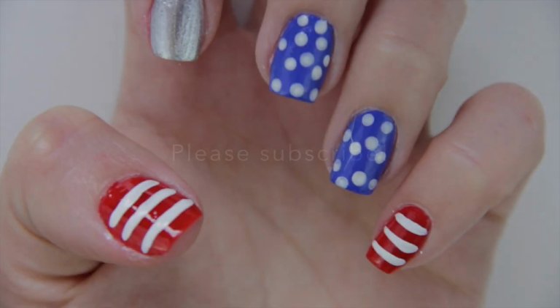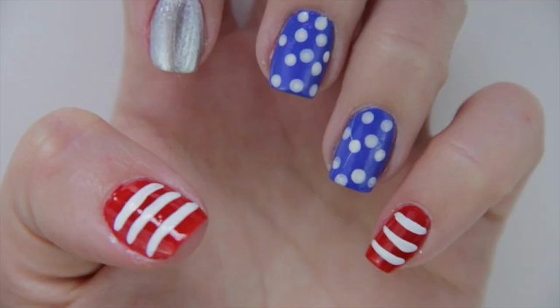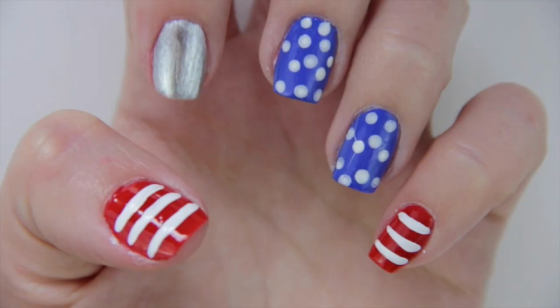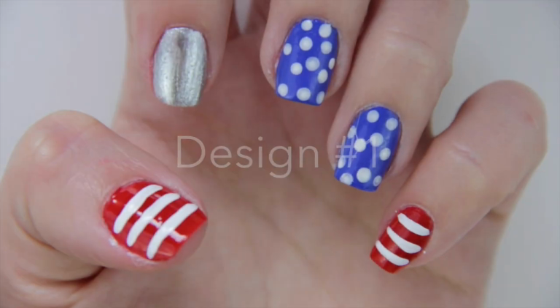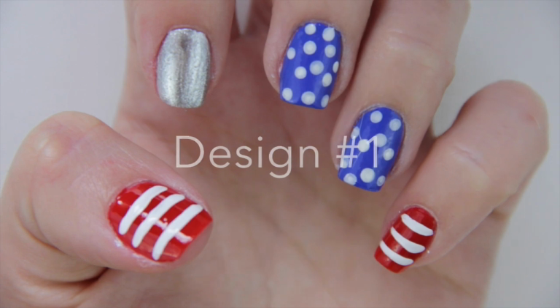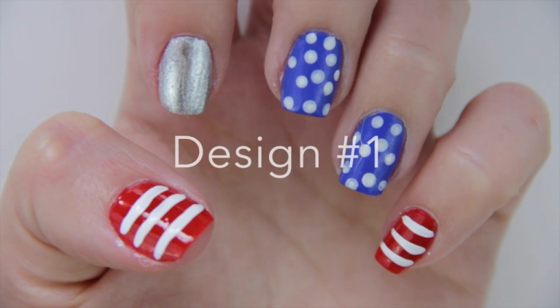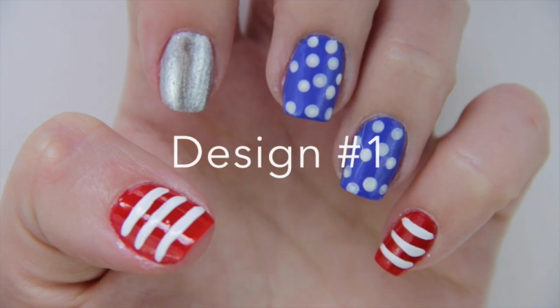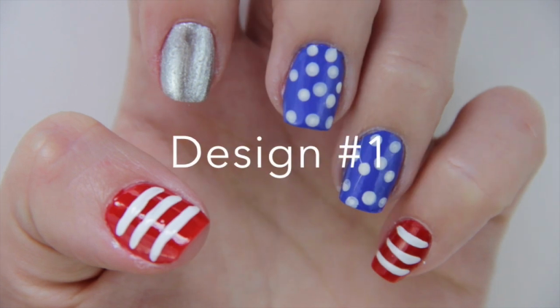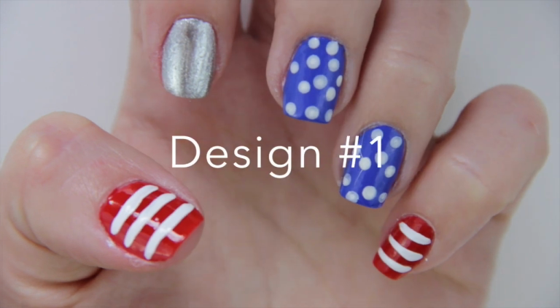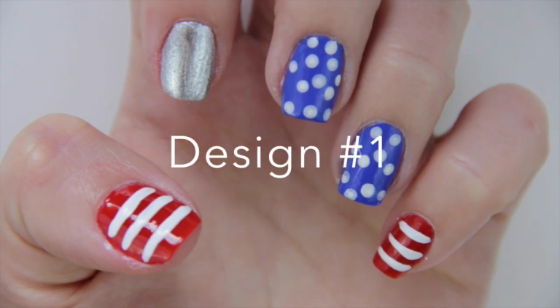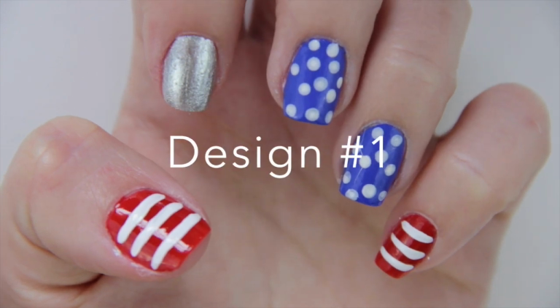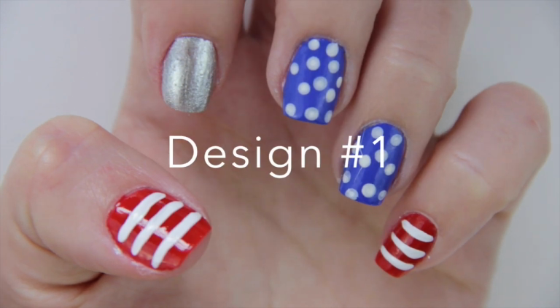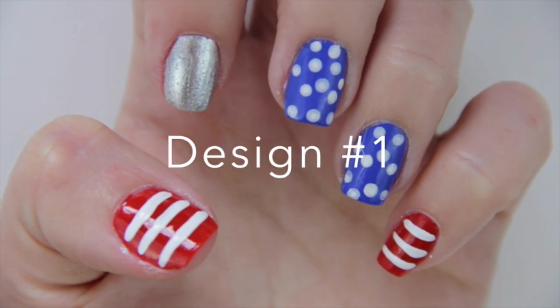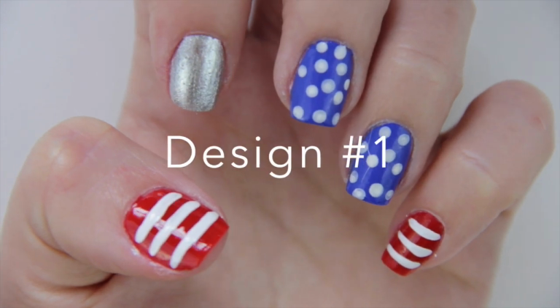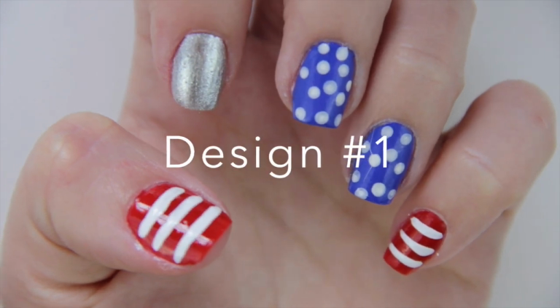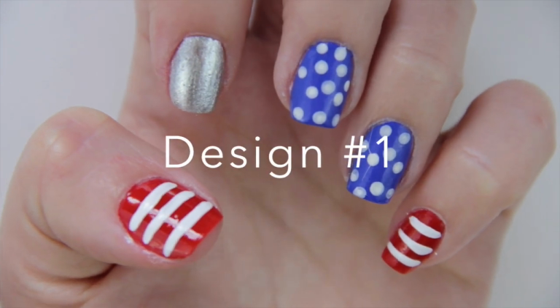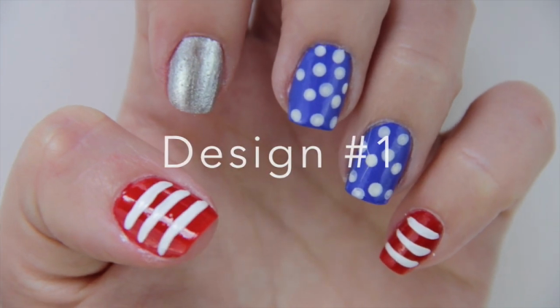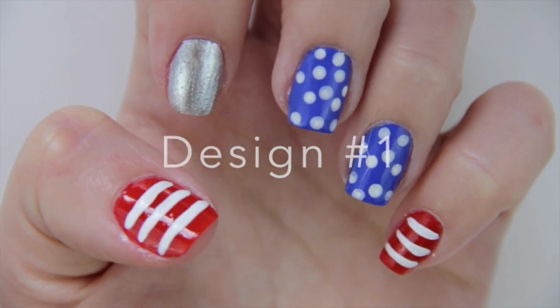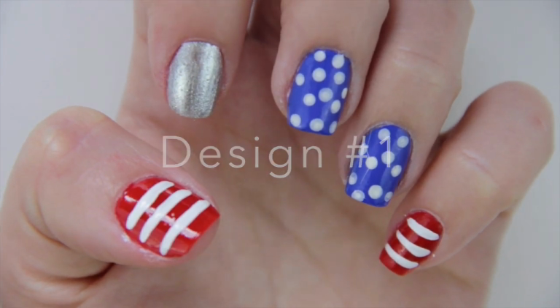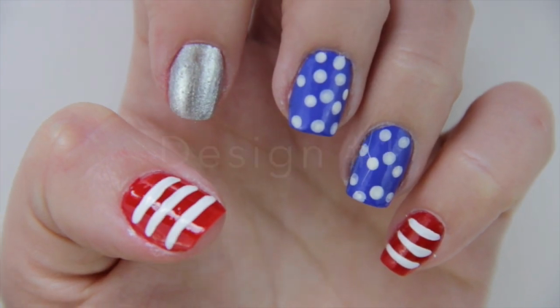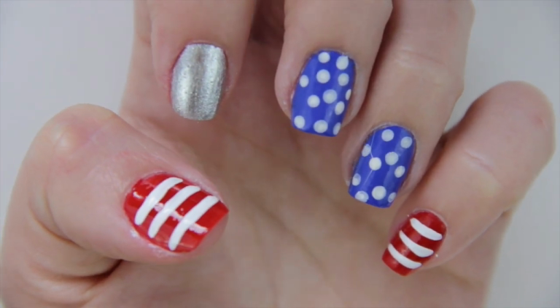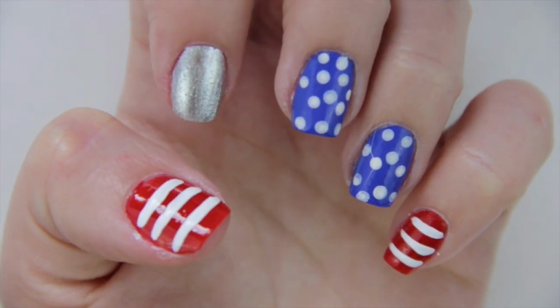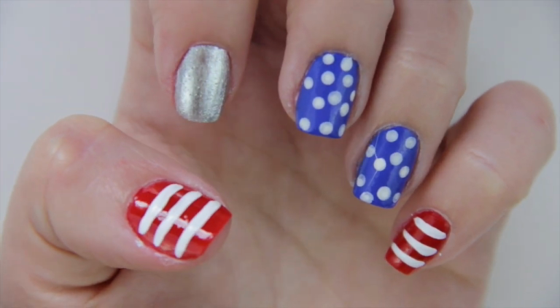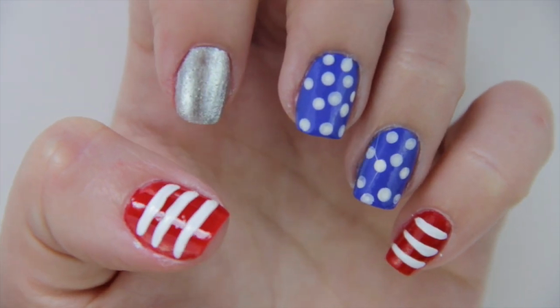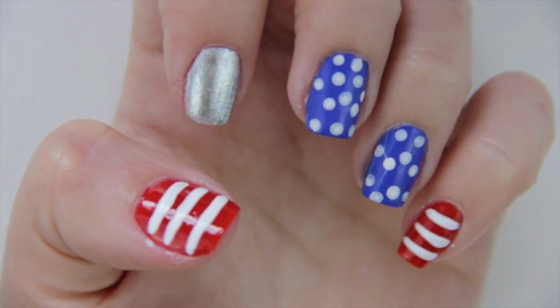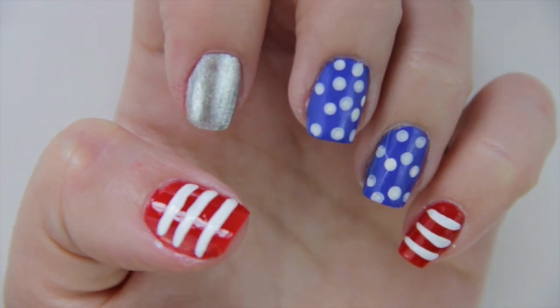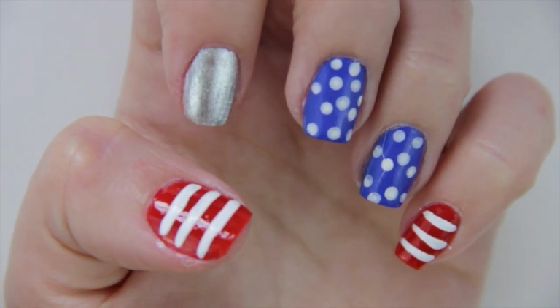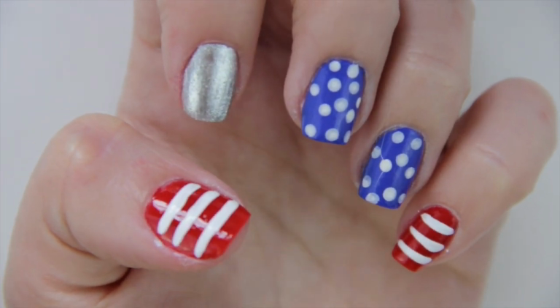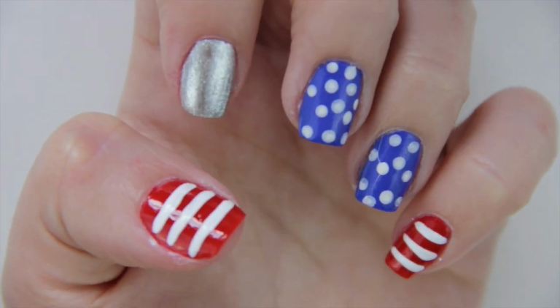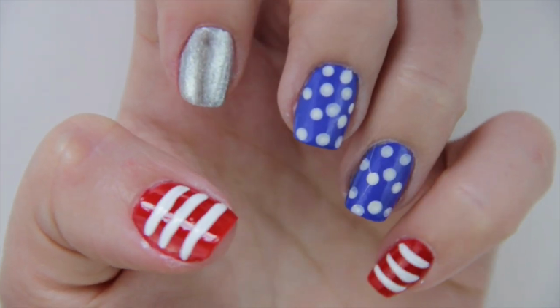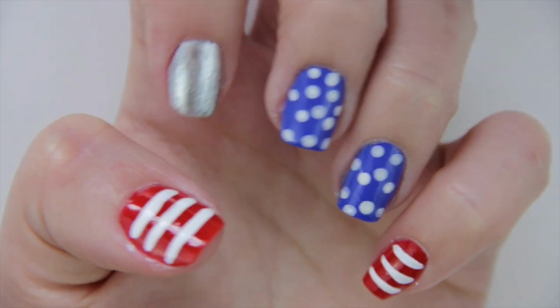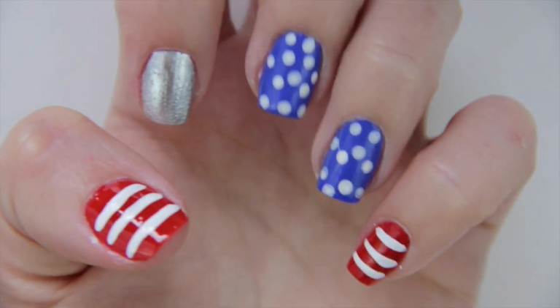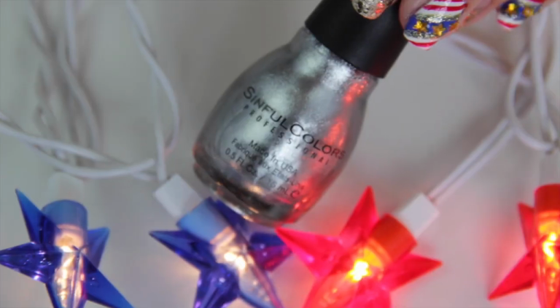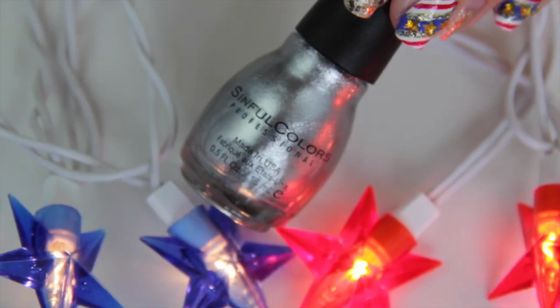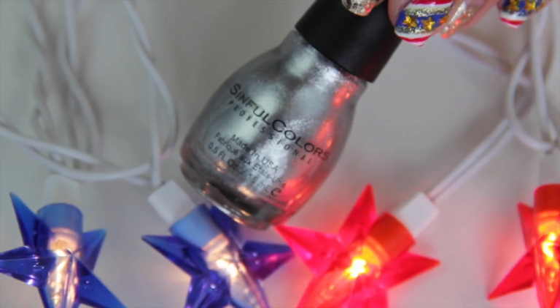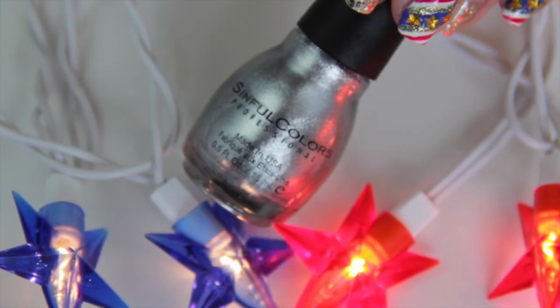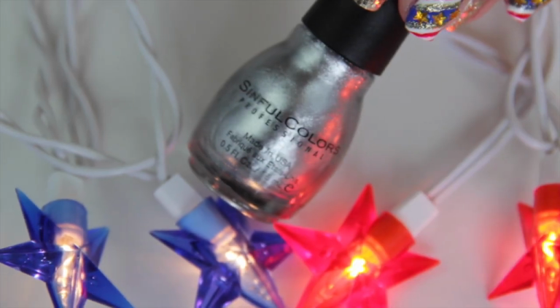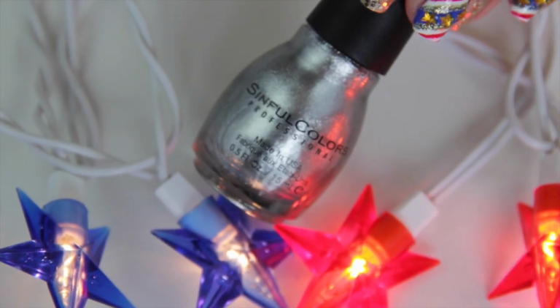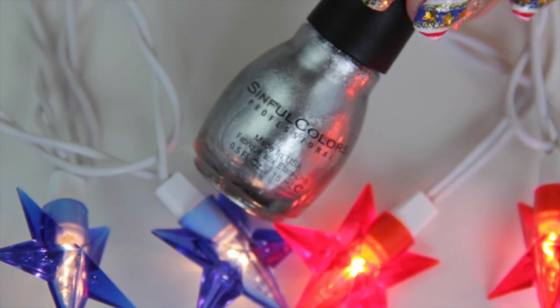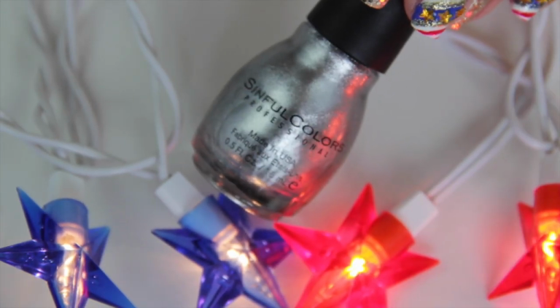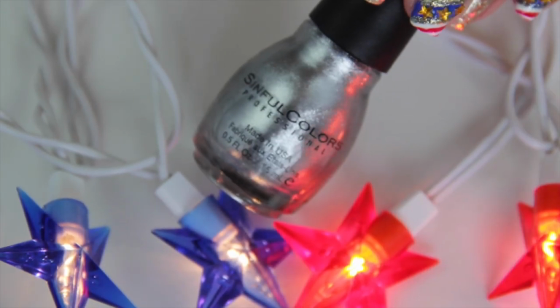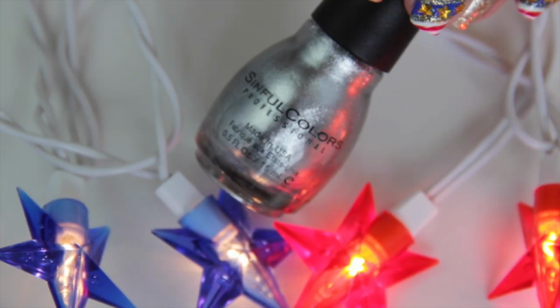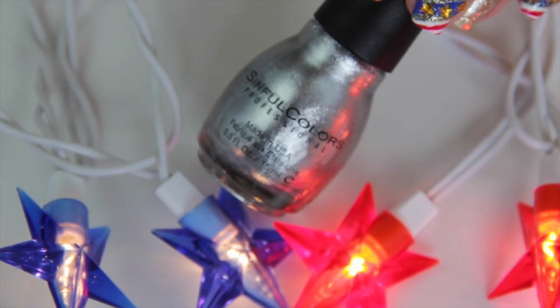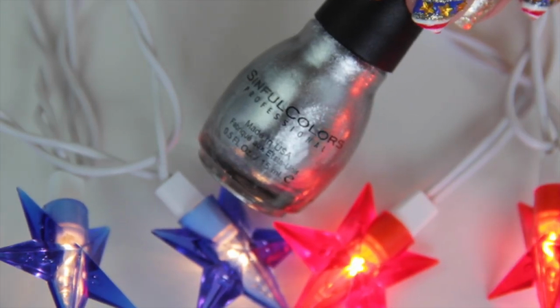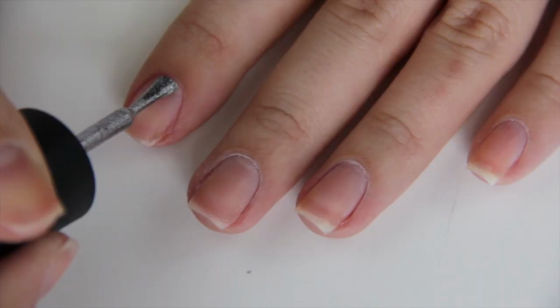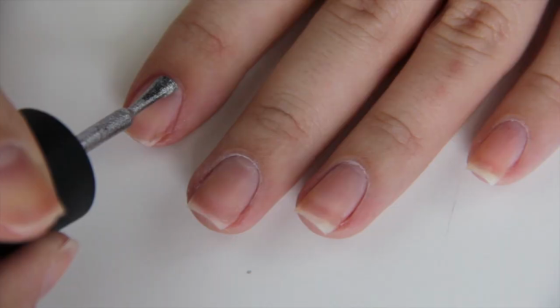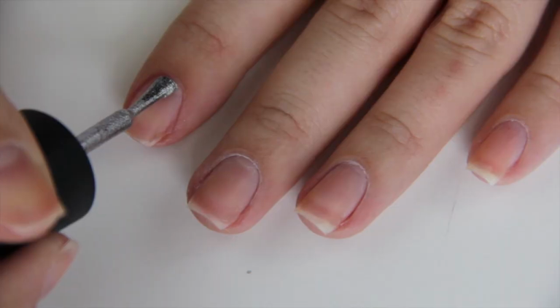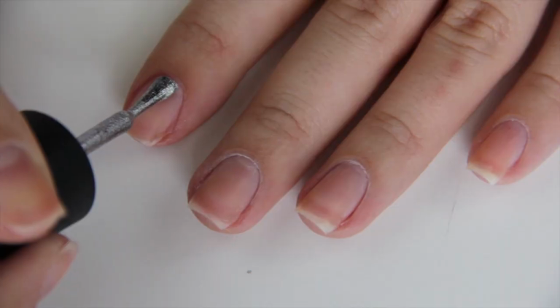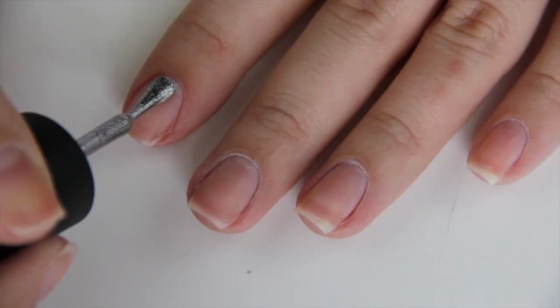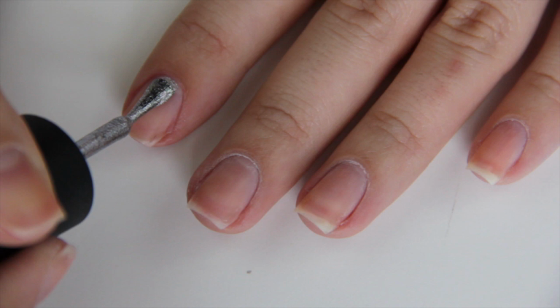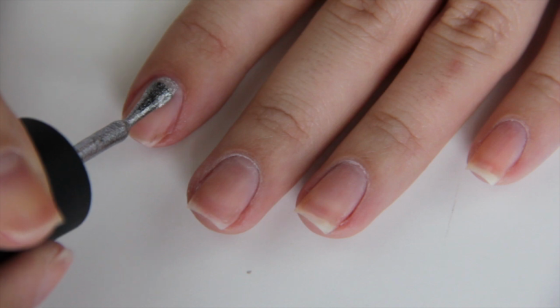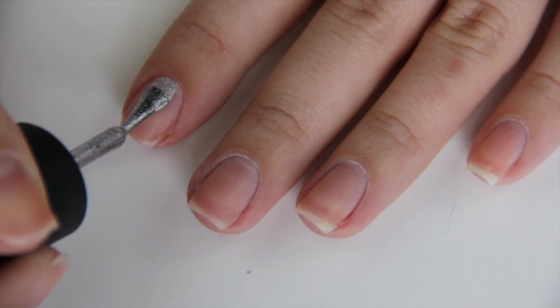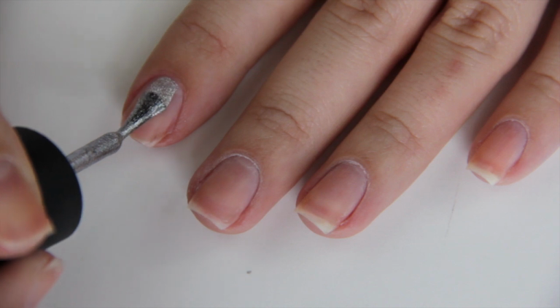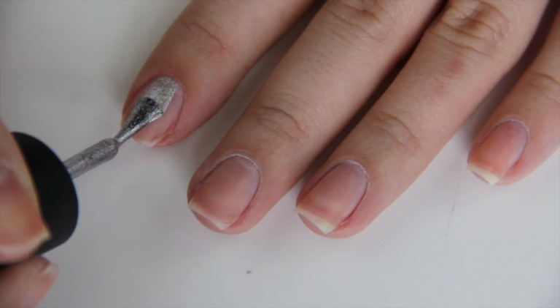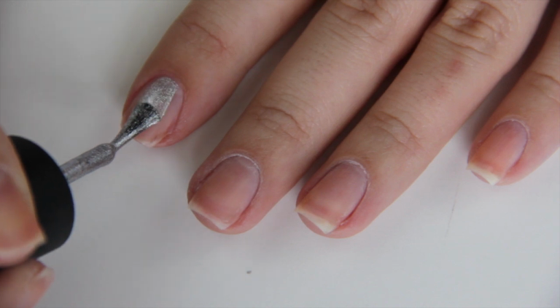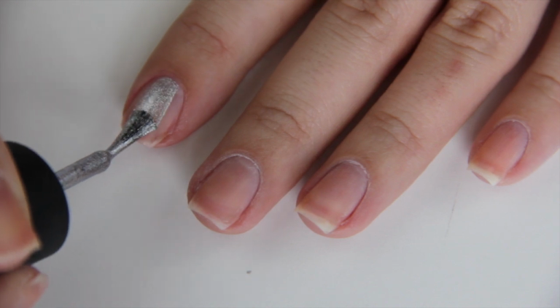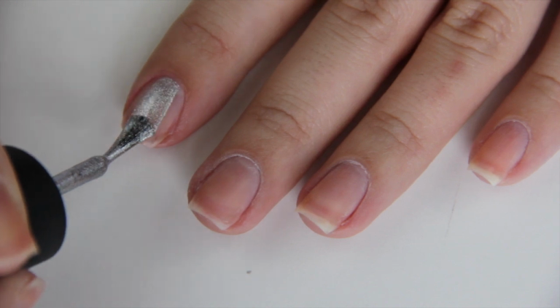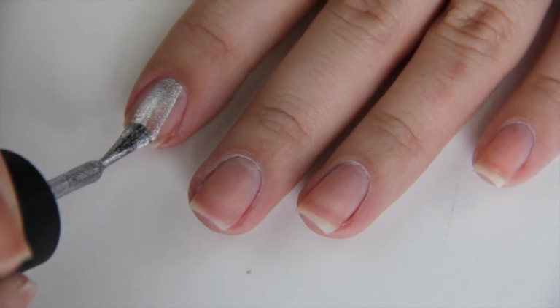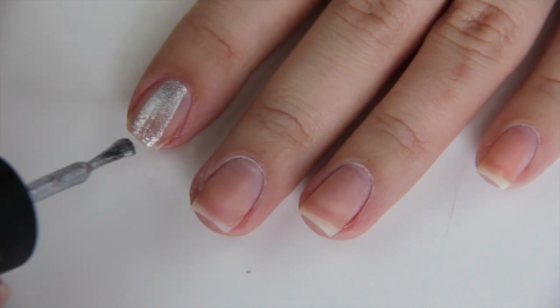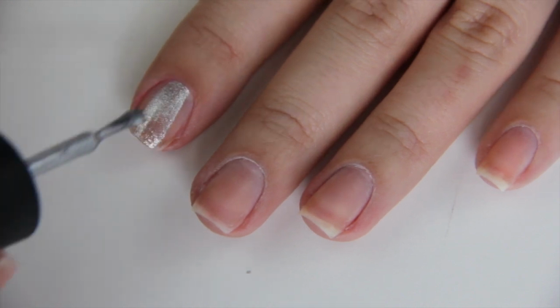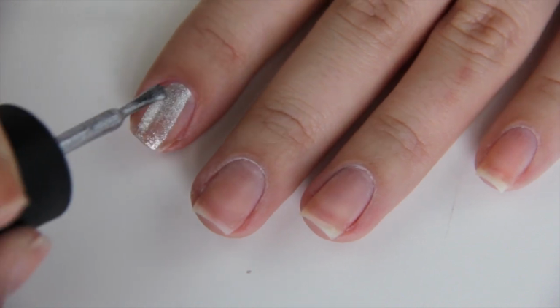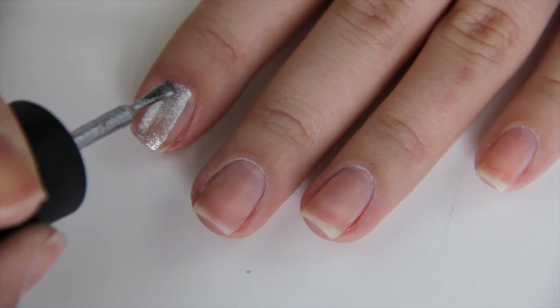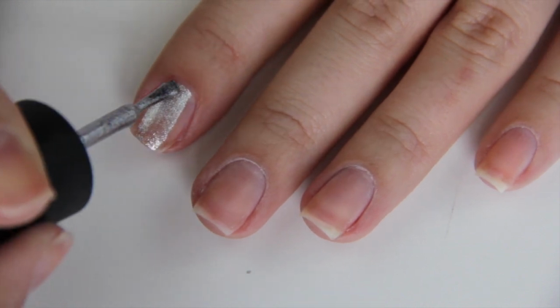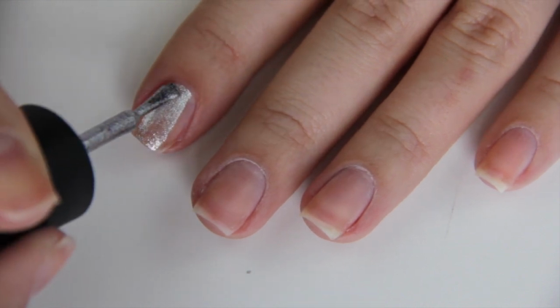Hey guys, welcome back to my channel. It's Memorial Day today and 4th of July is coming up, so I wanted to create some patriotic nail designs for you.